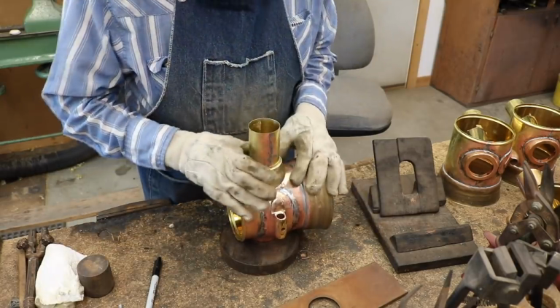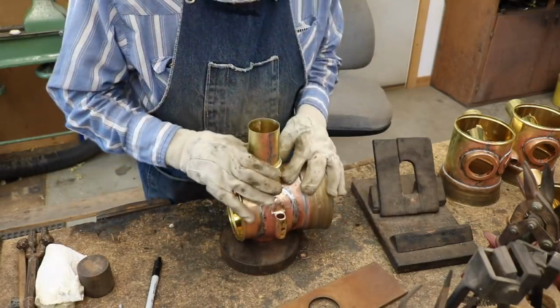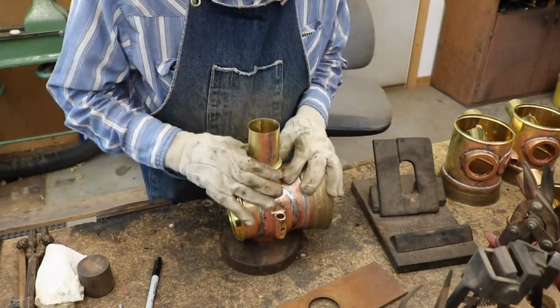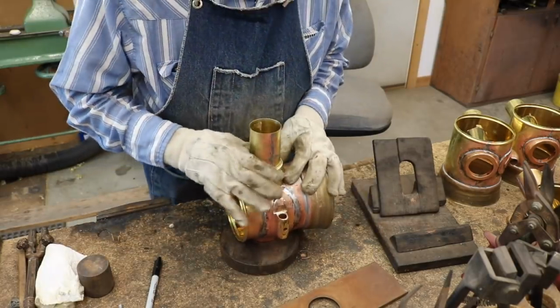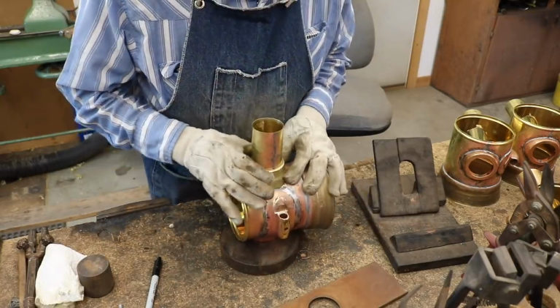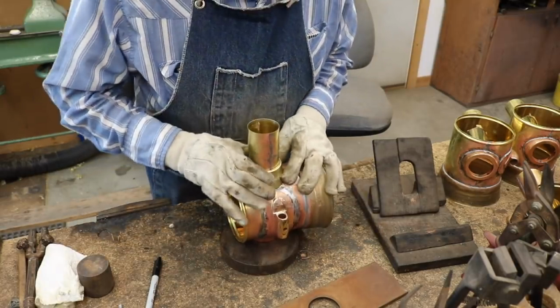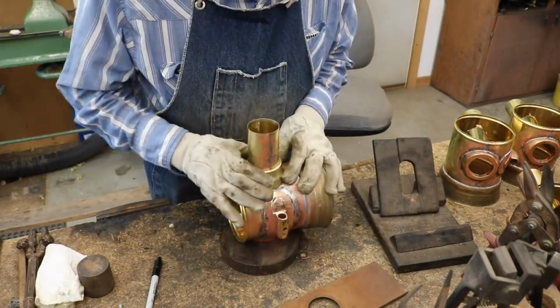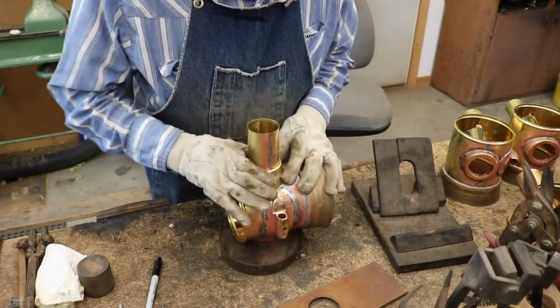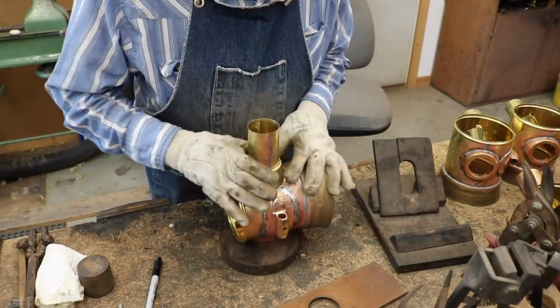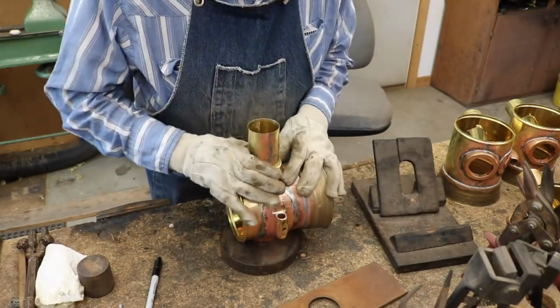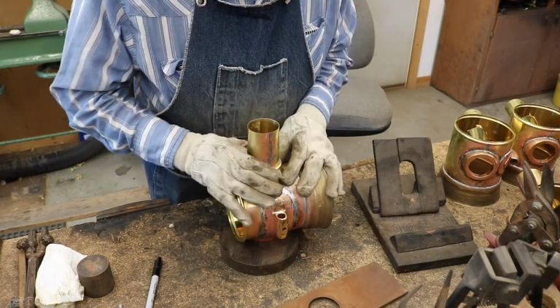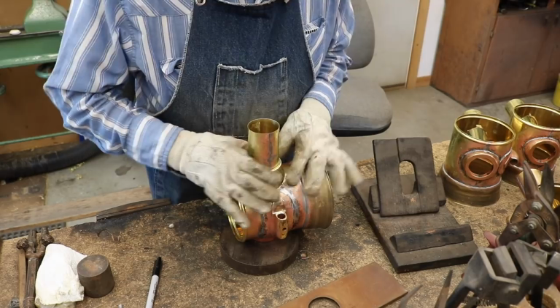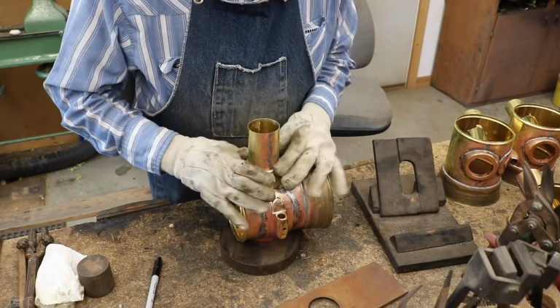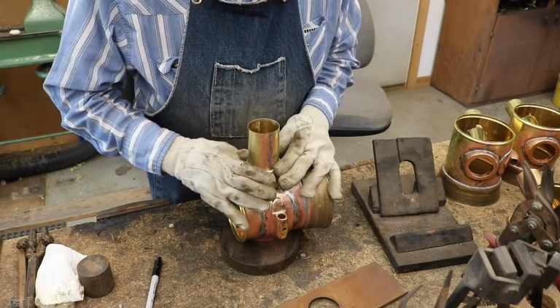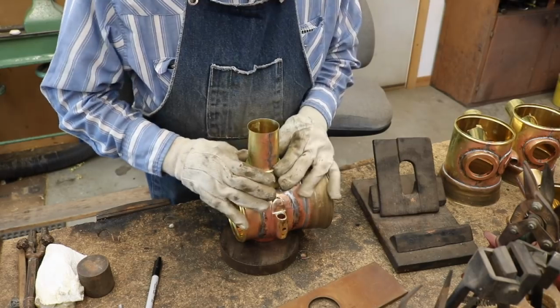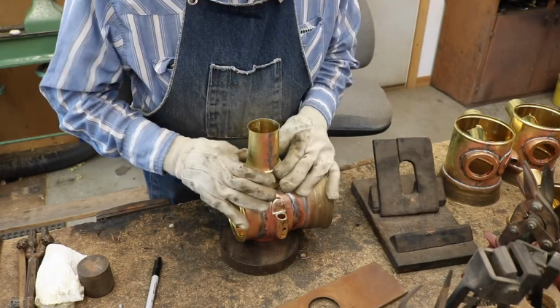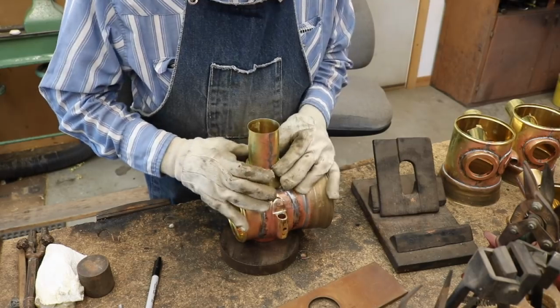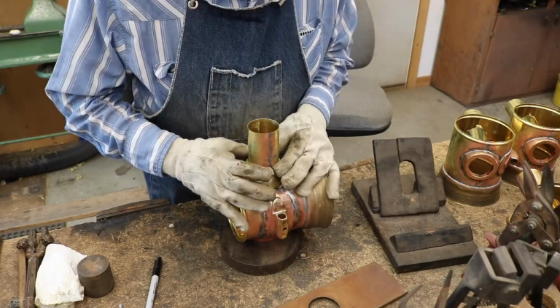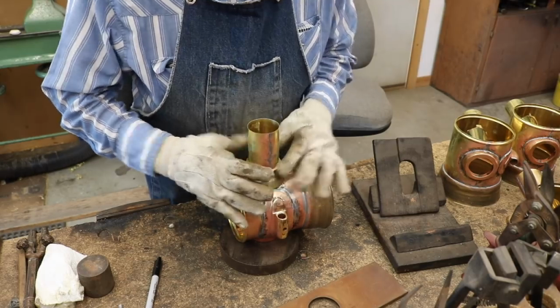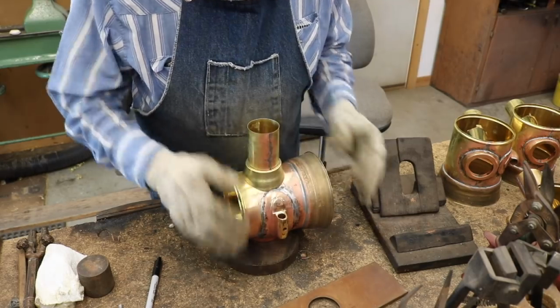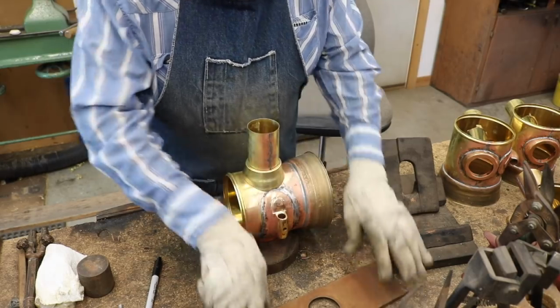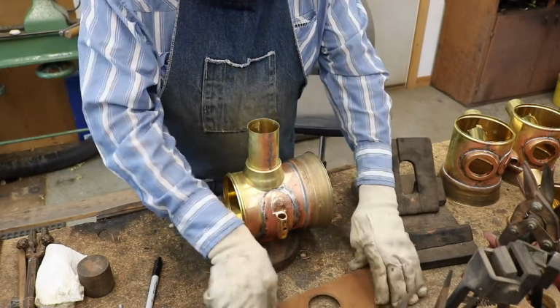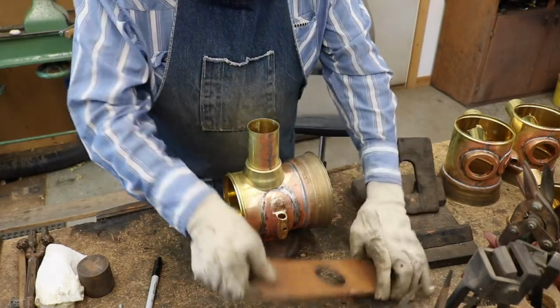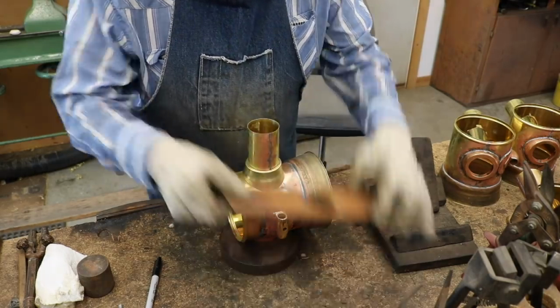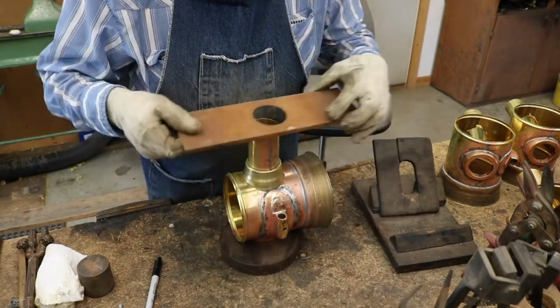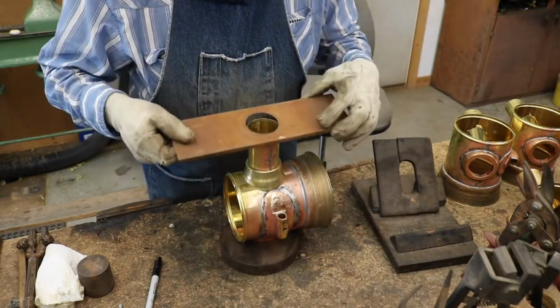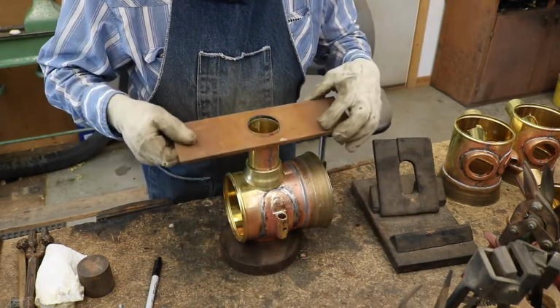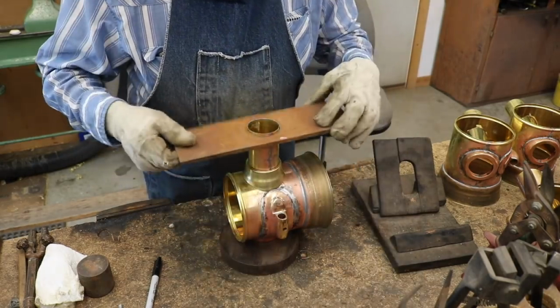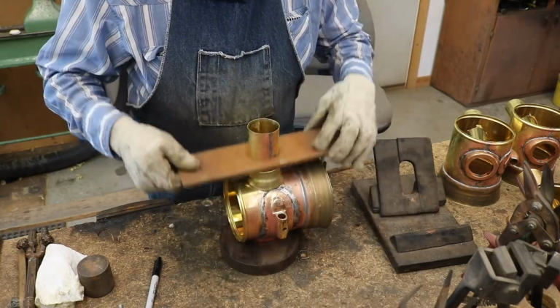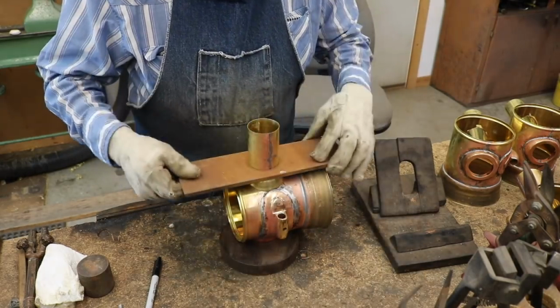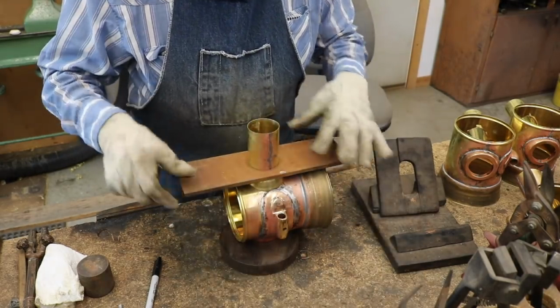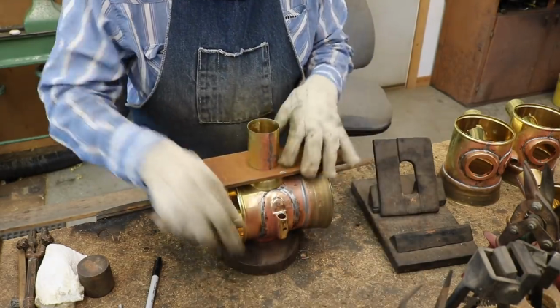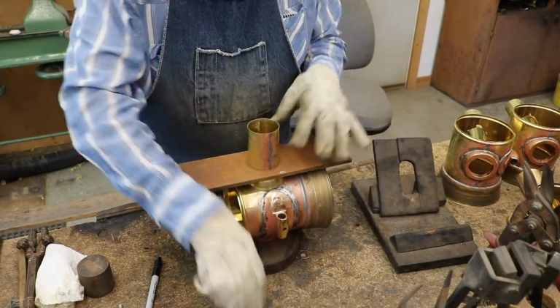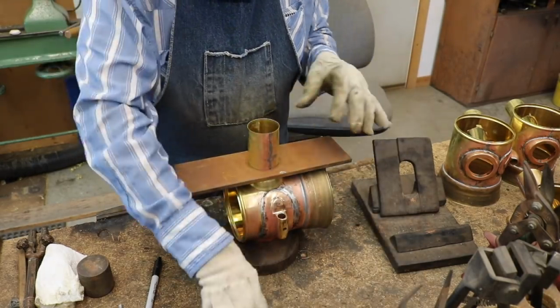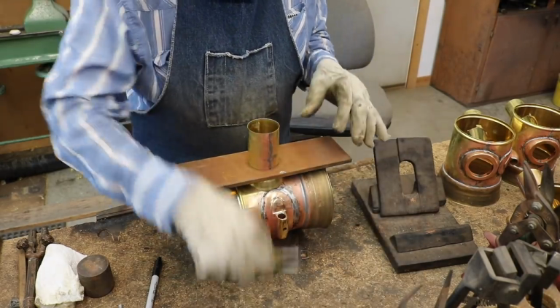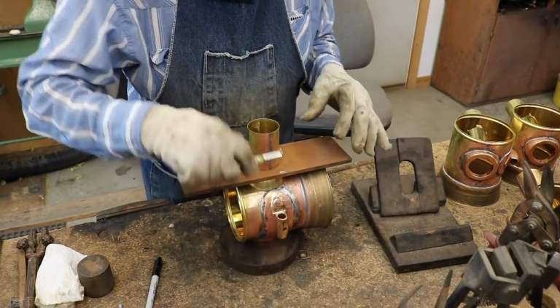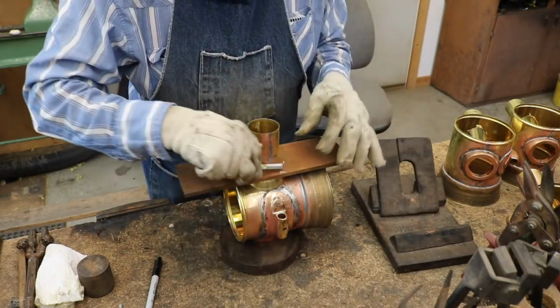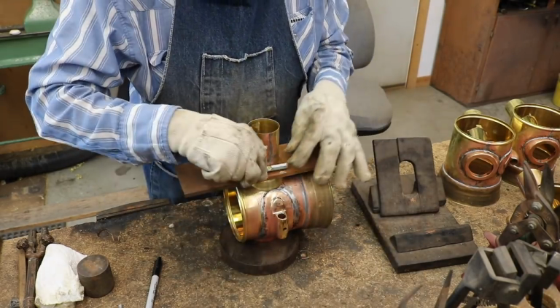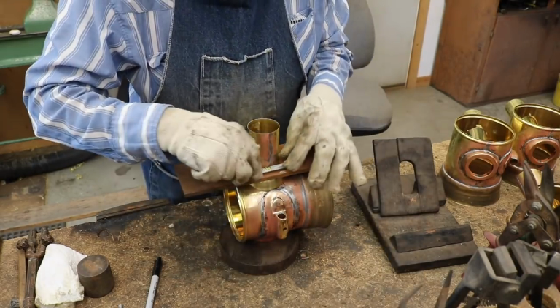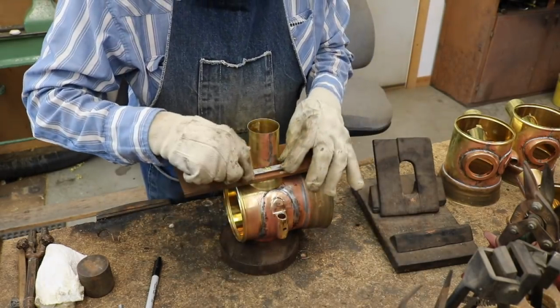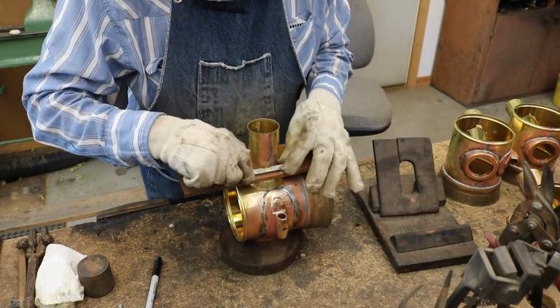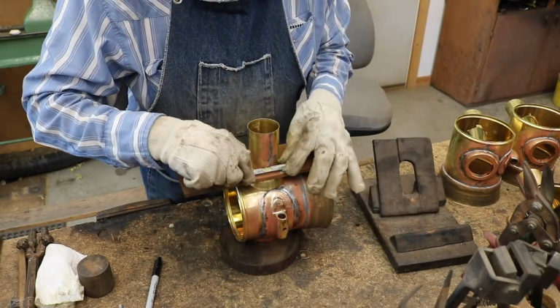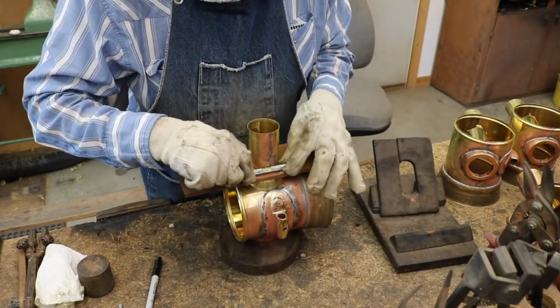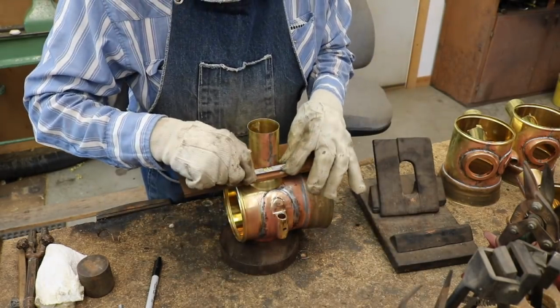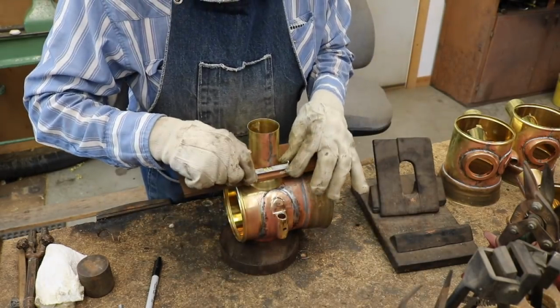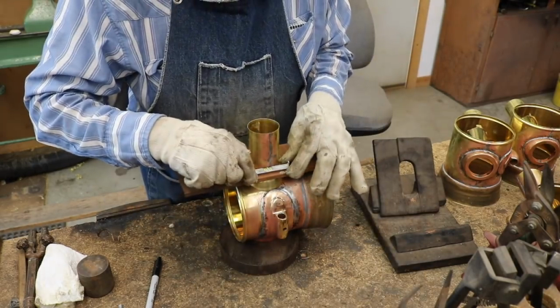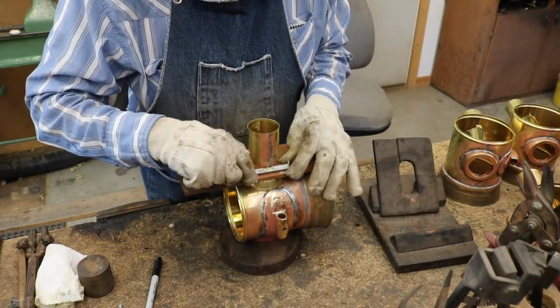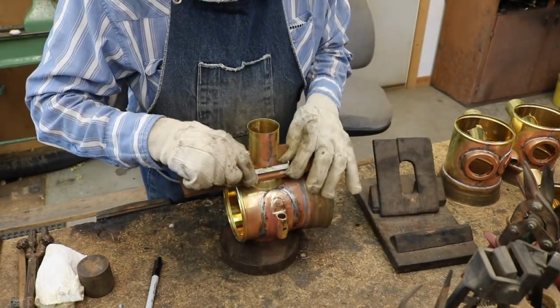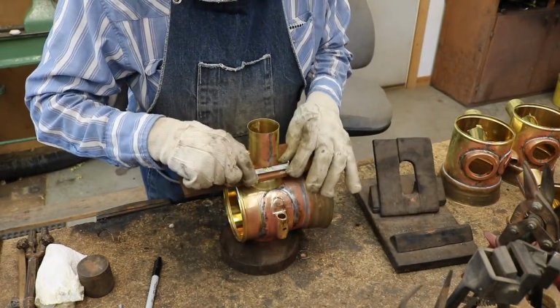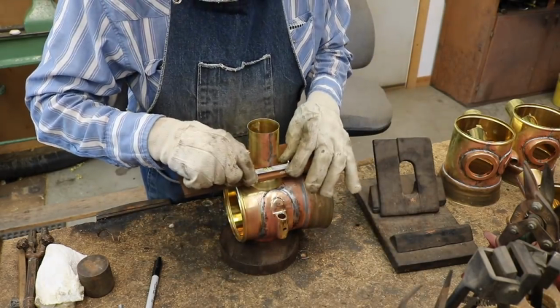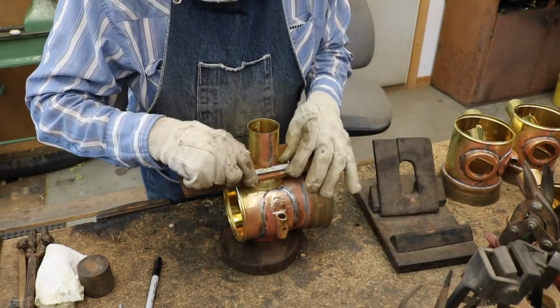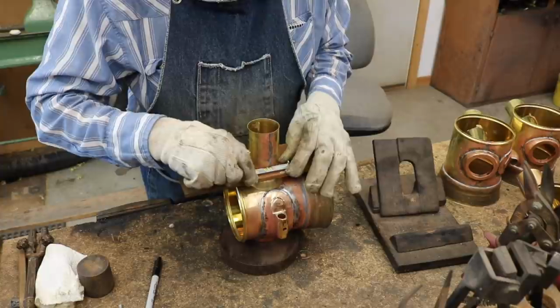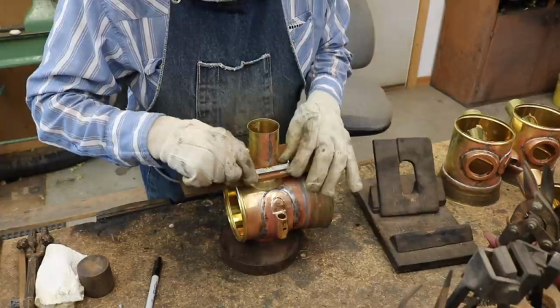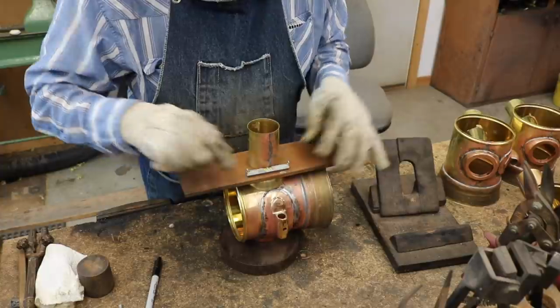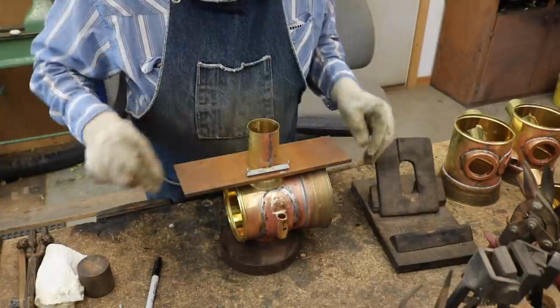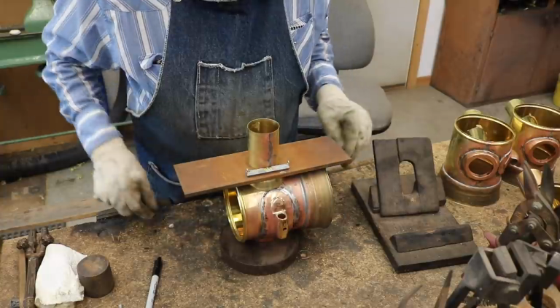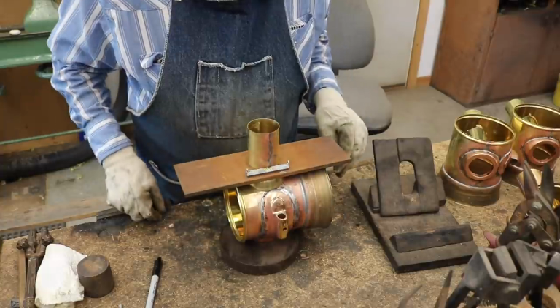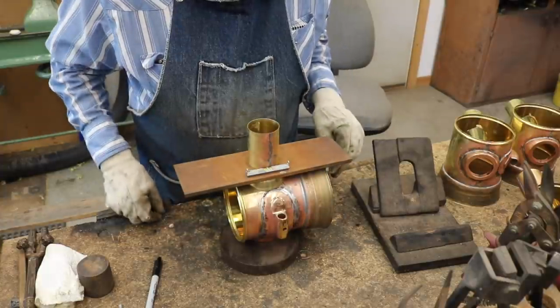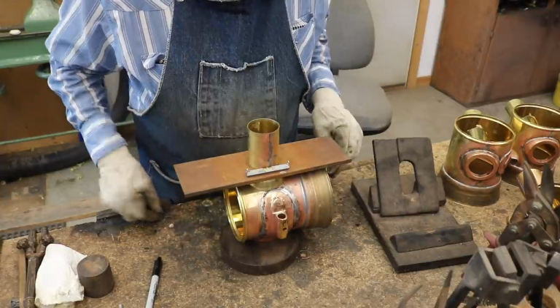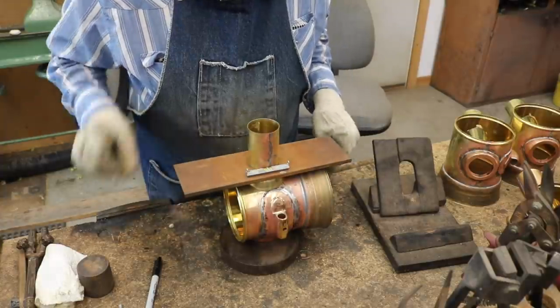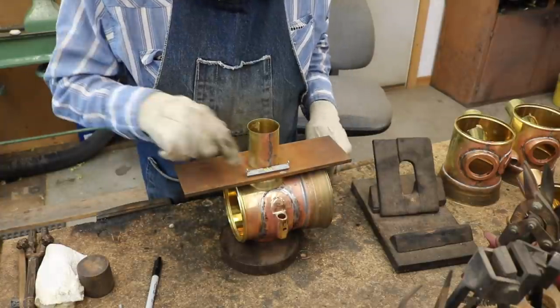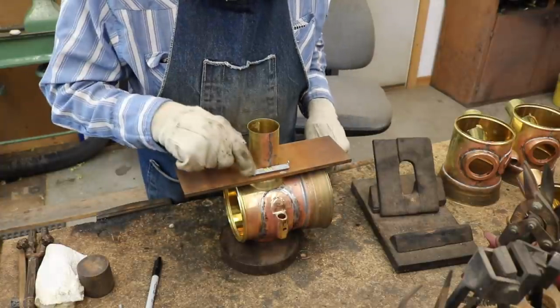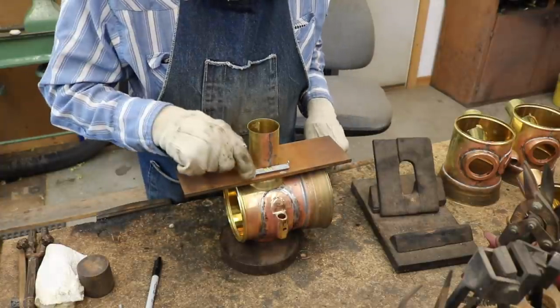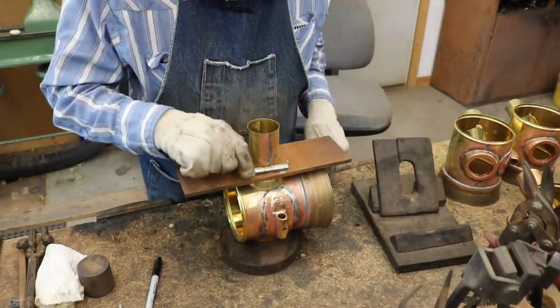This collar forms the foundation for the chimney. It also must be square and true to the rest of the lamp.